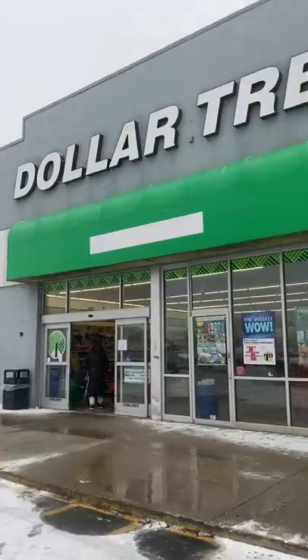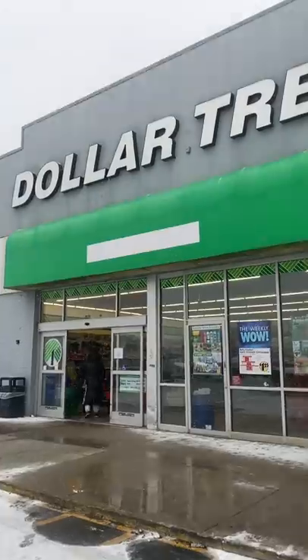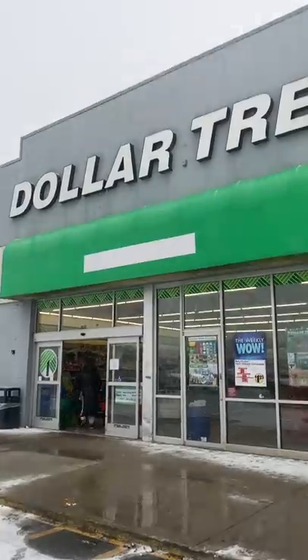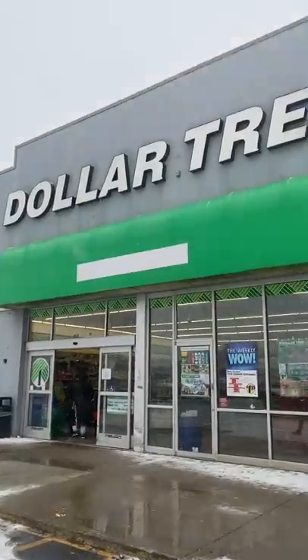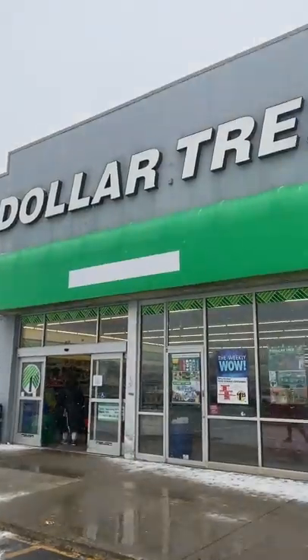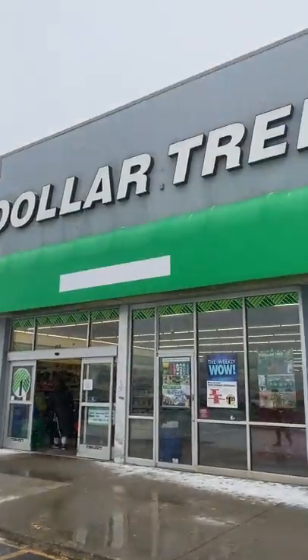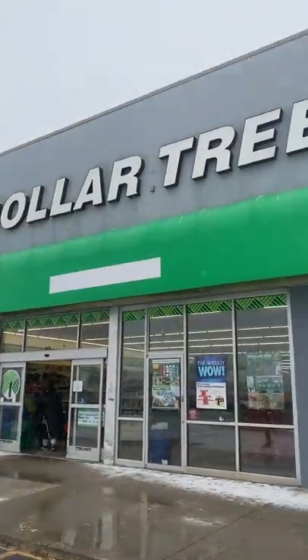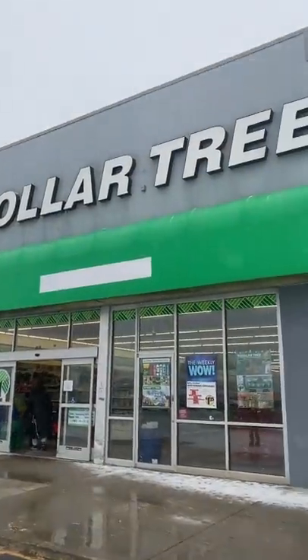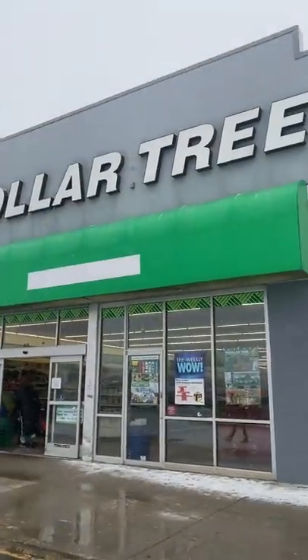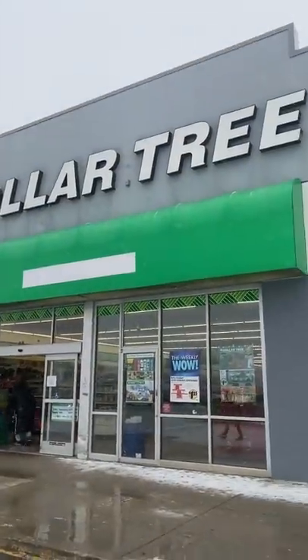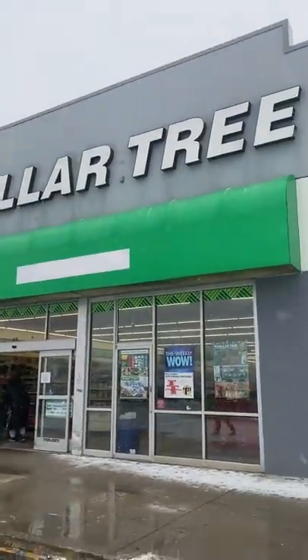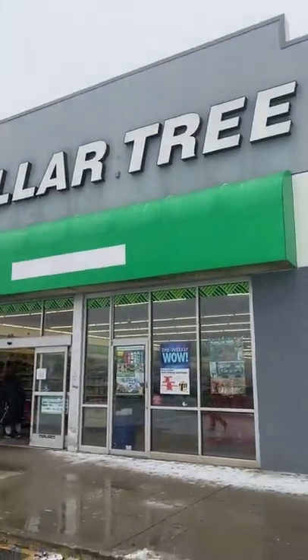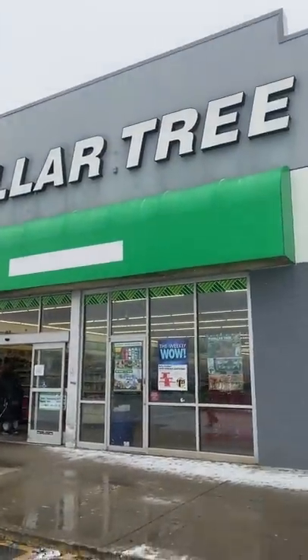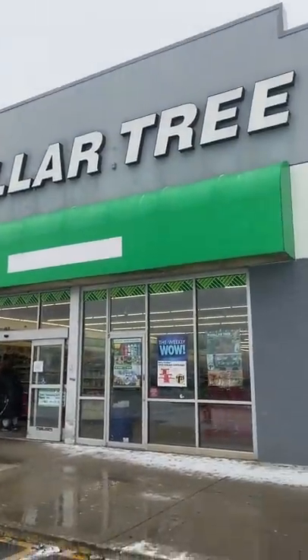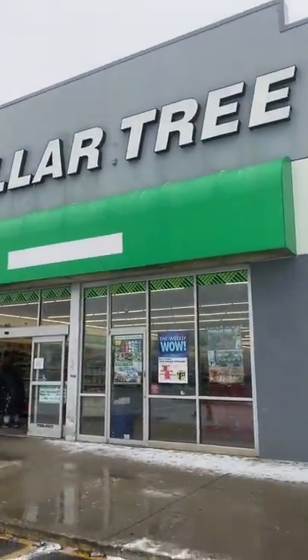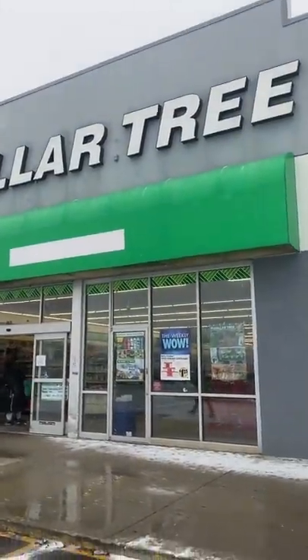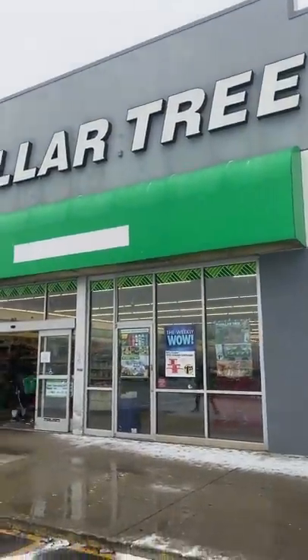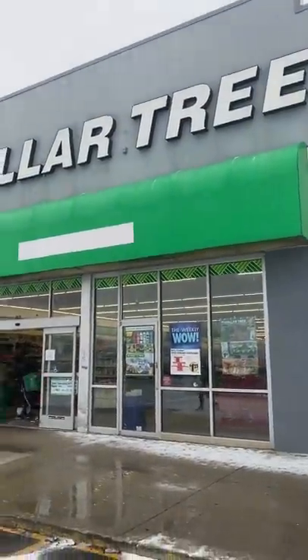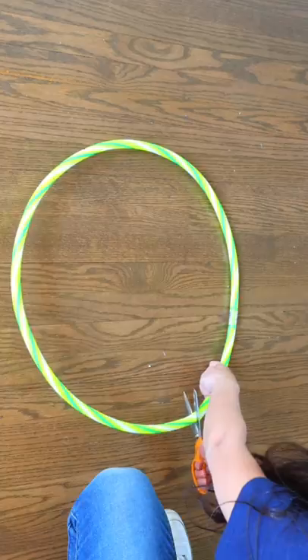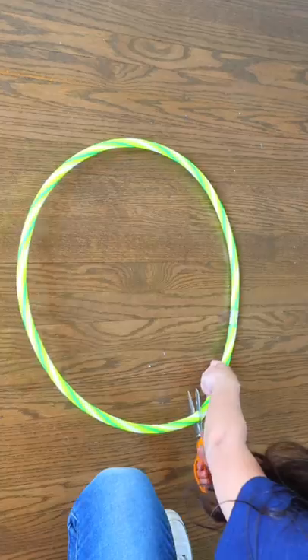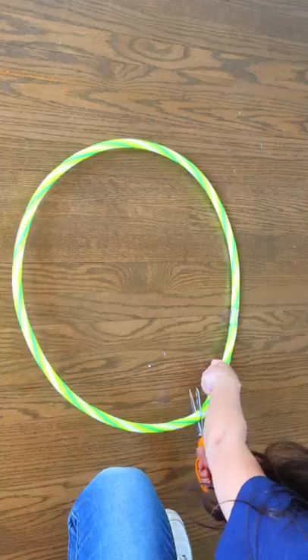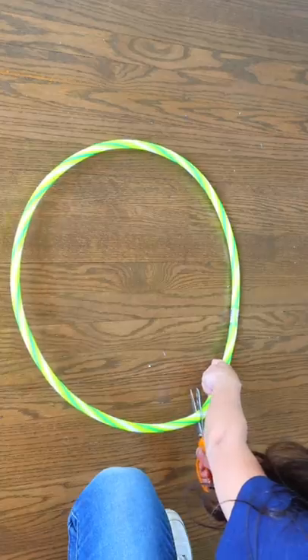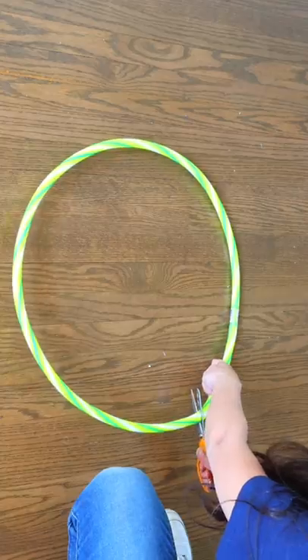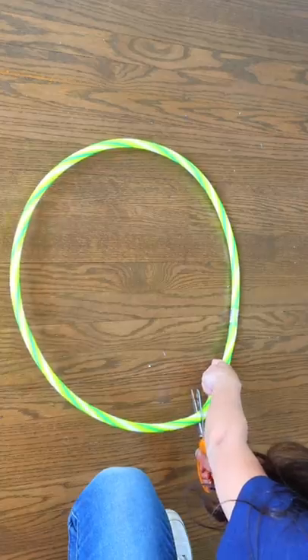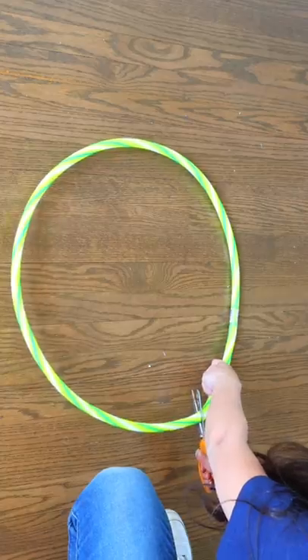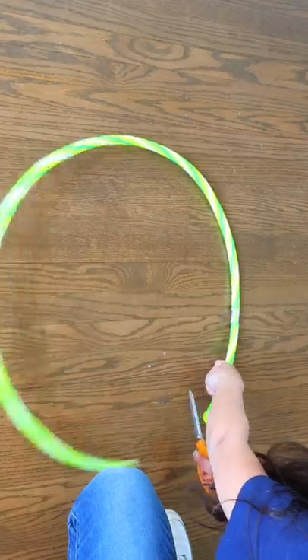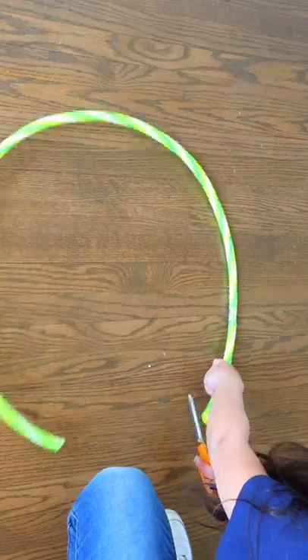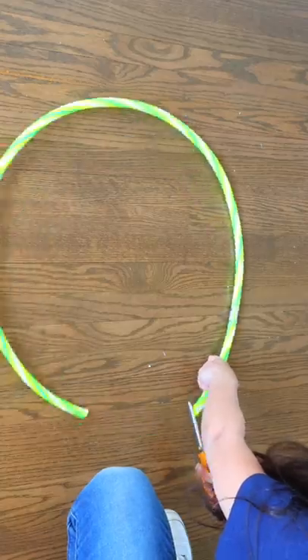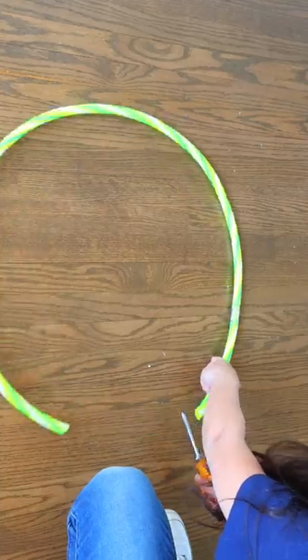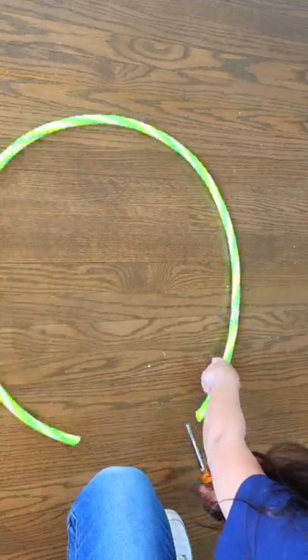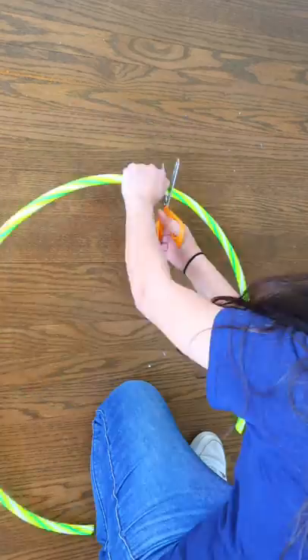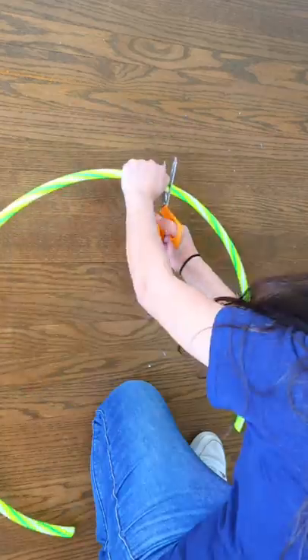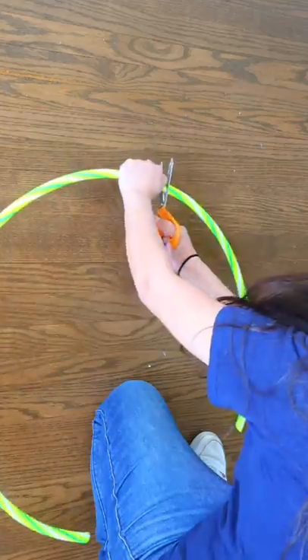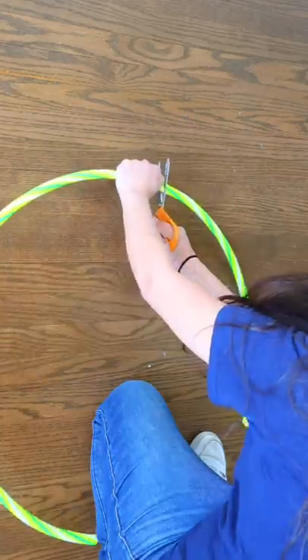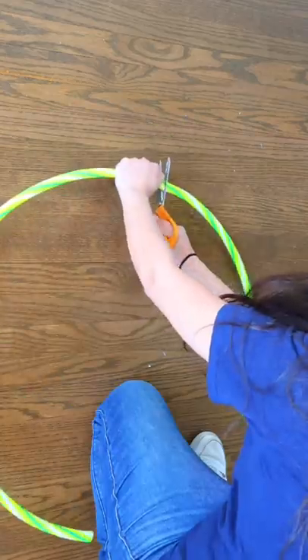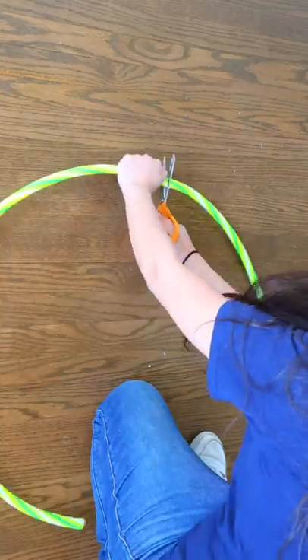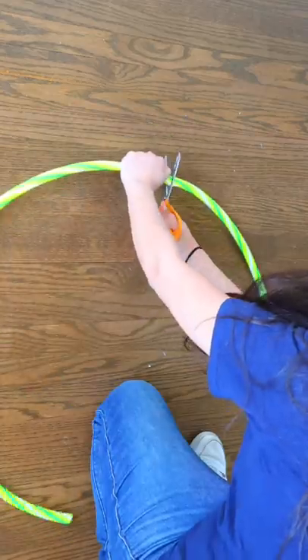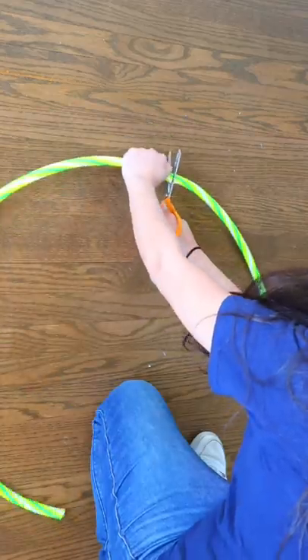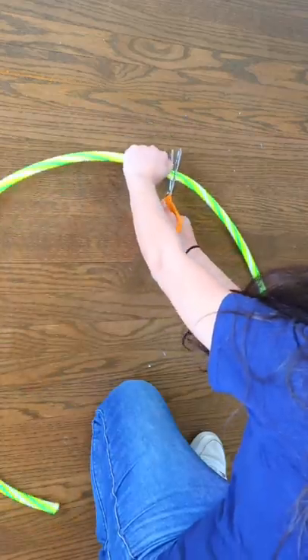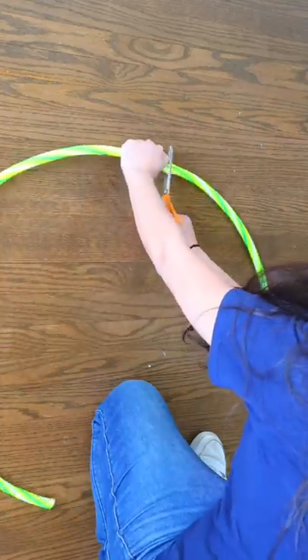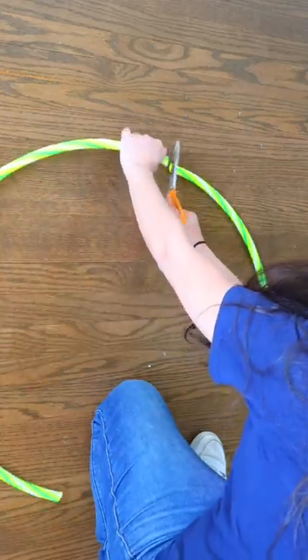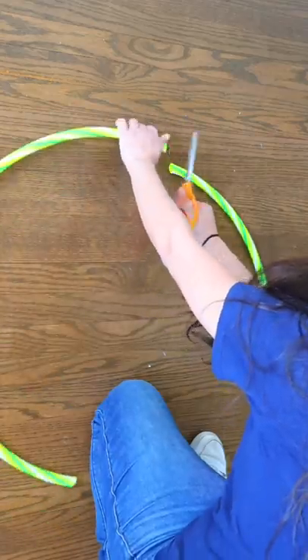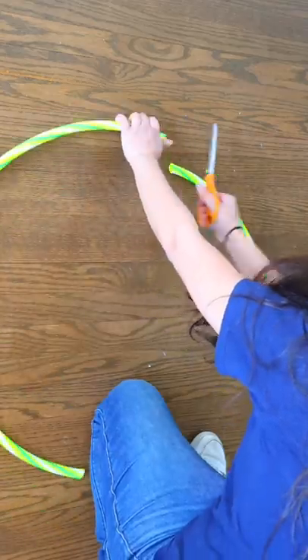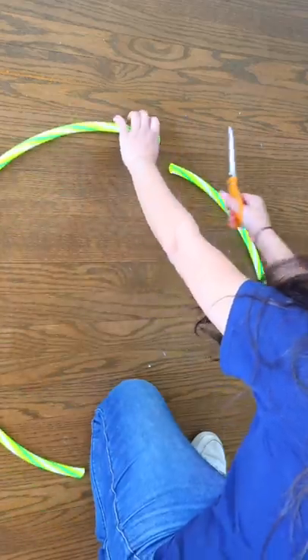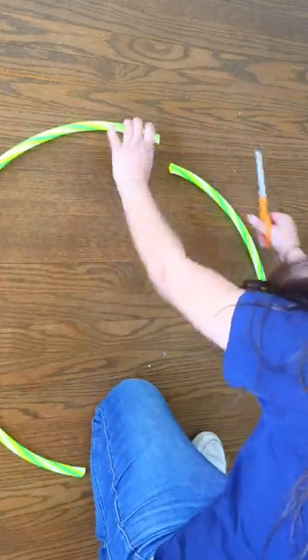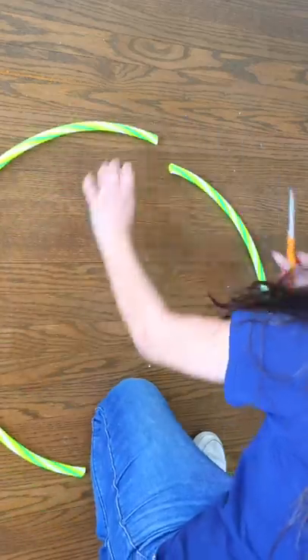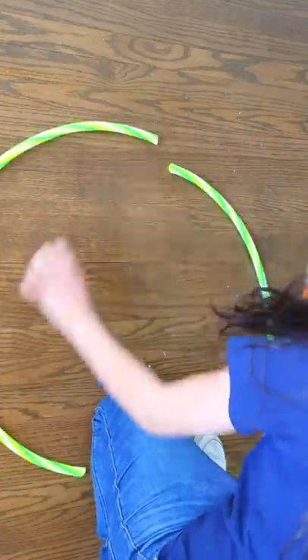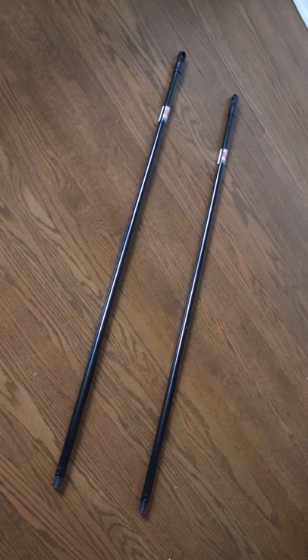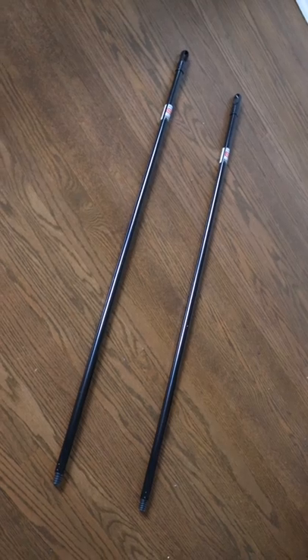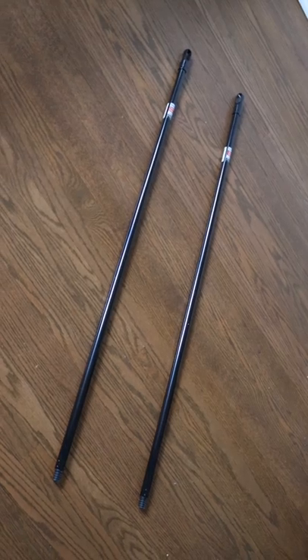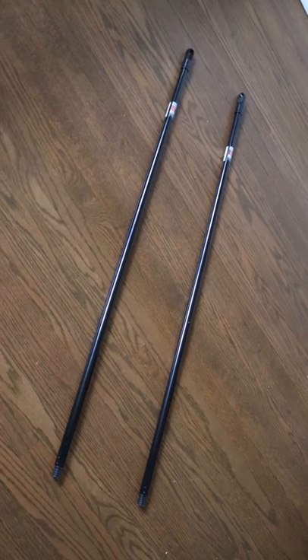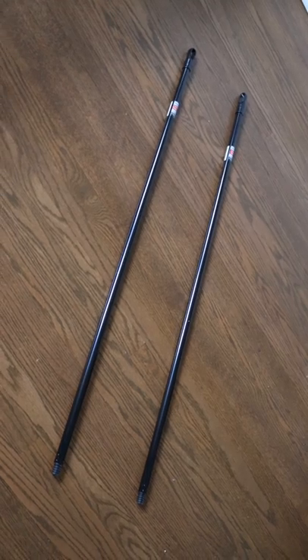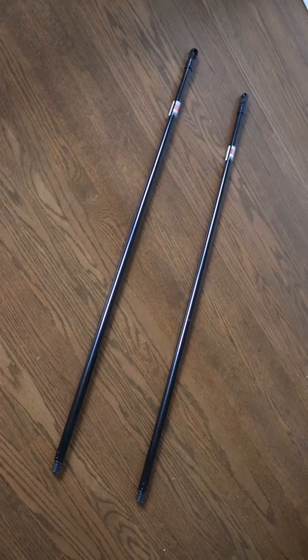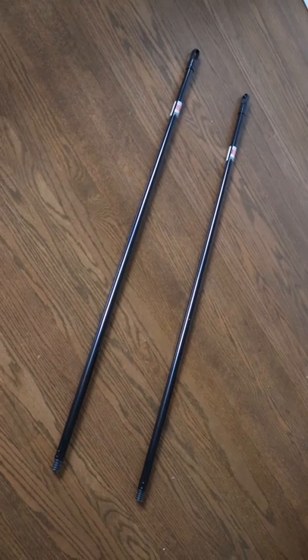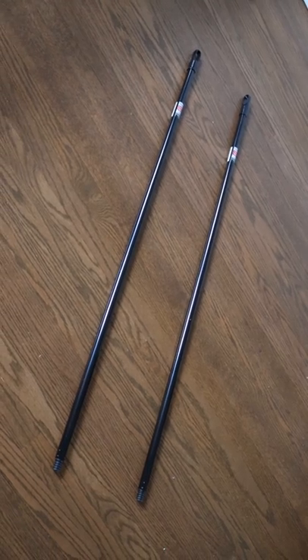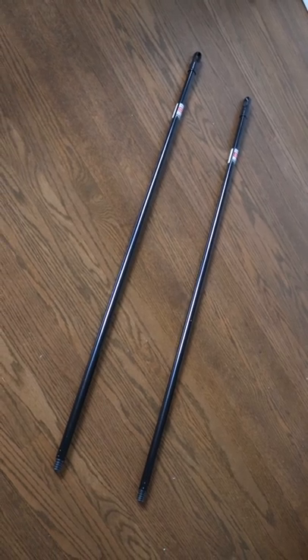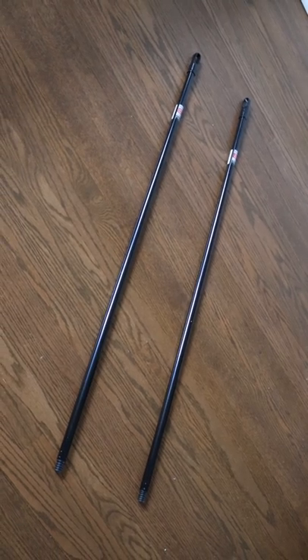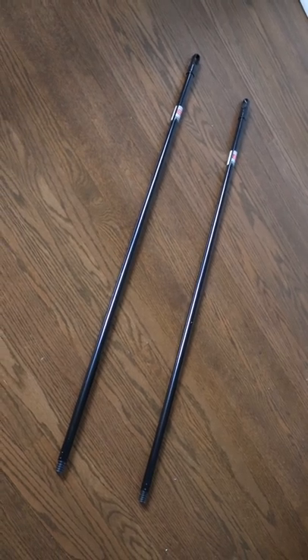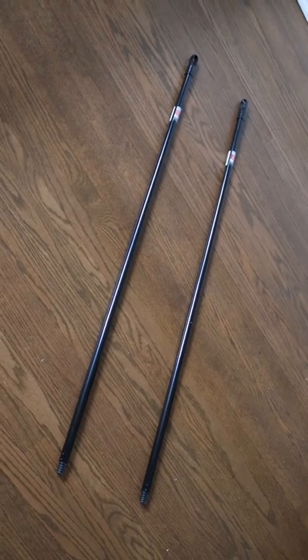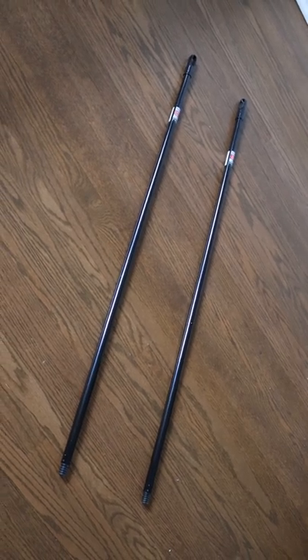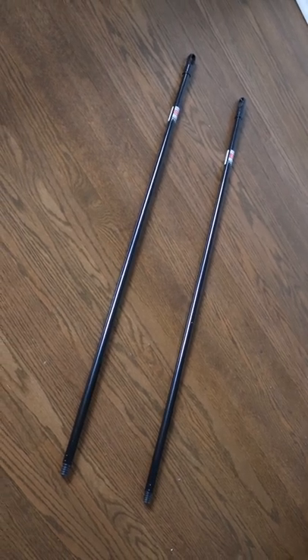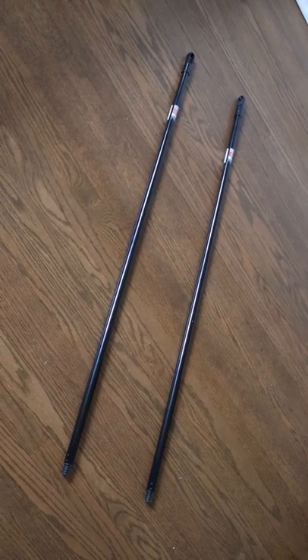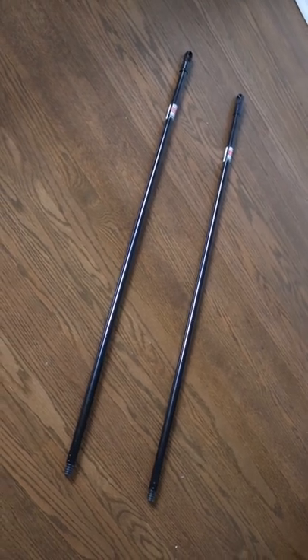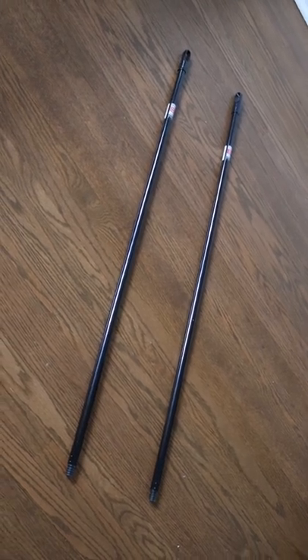You won't believe this Dollar Tree hack. Go to Dollar Tree and pick up a hula hoop. Cut it in half. Then get two broomsticks from Dollar Tree.